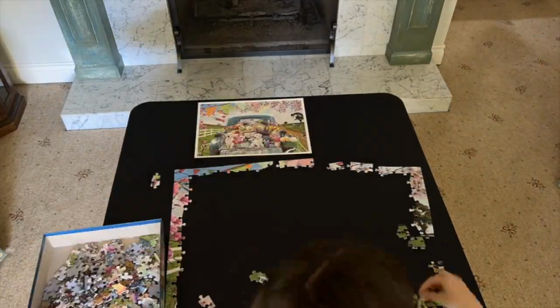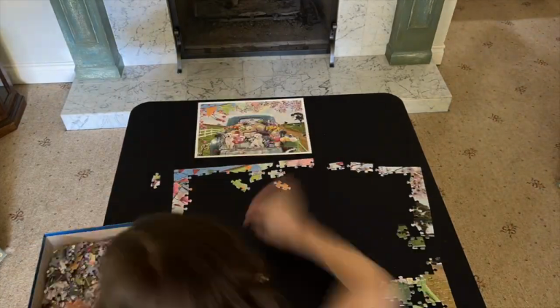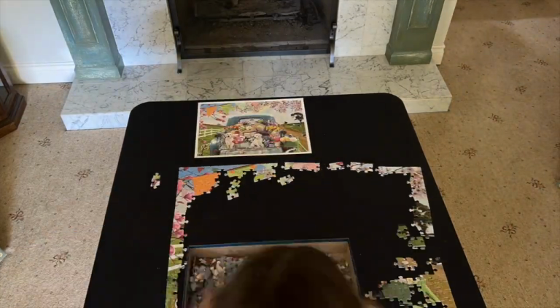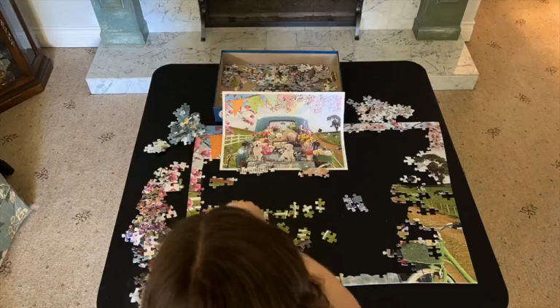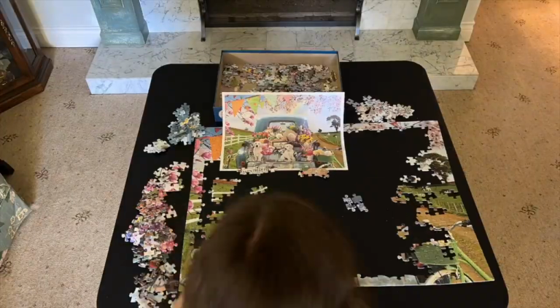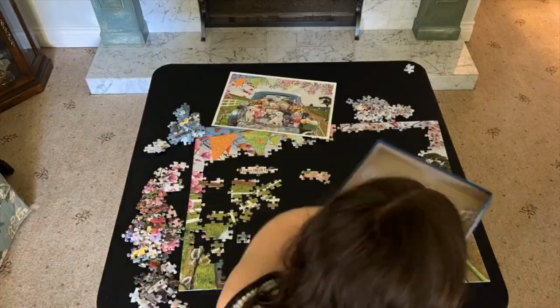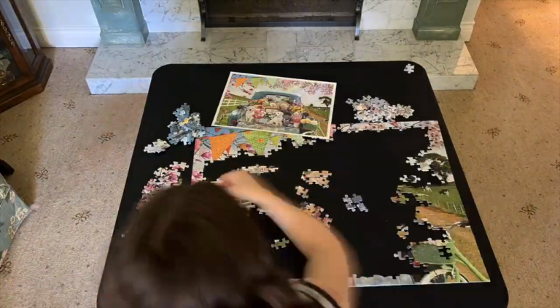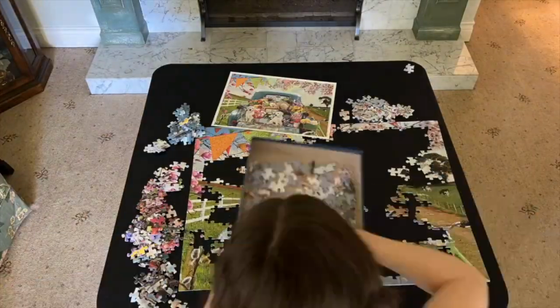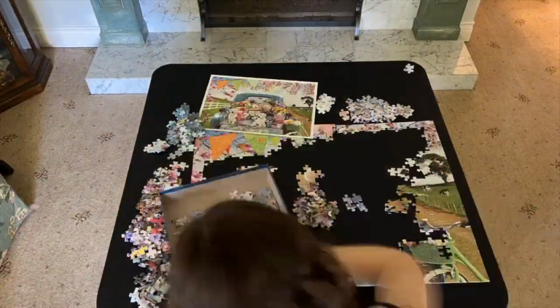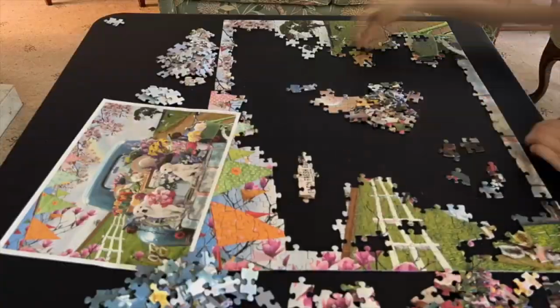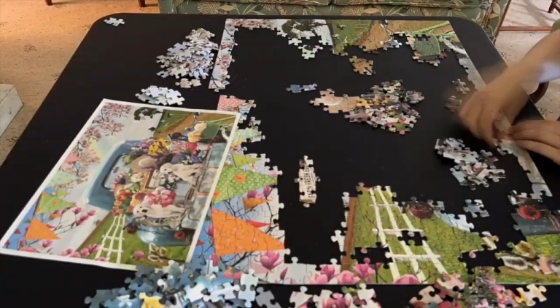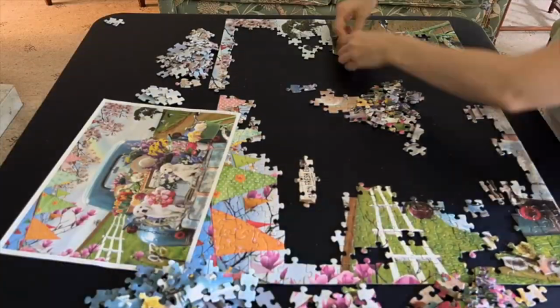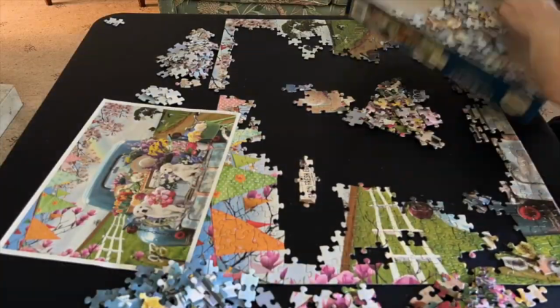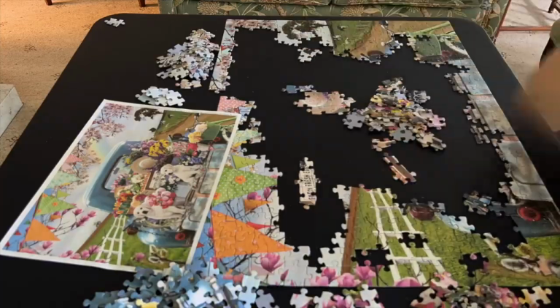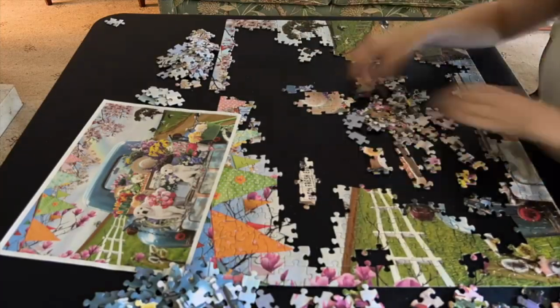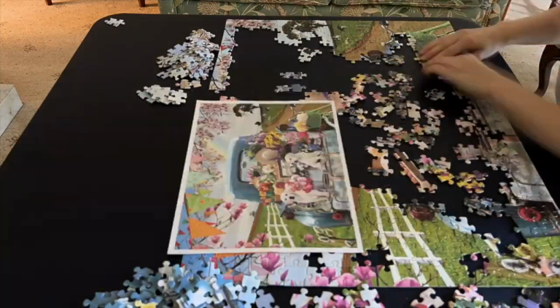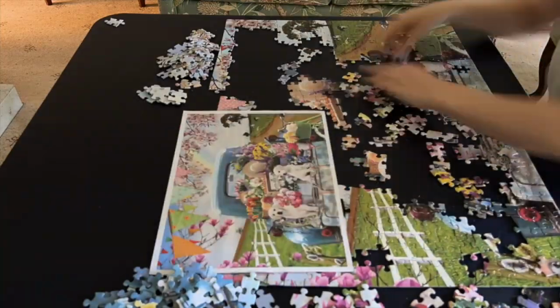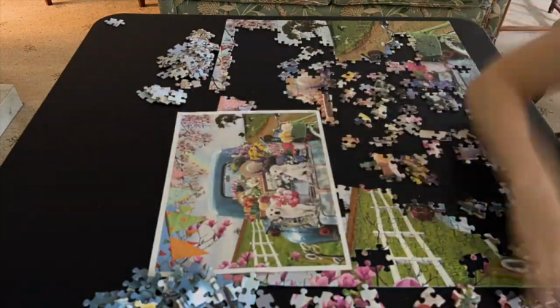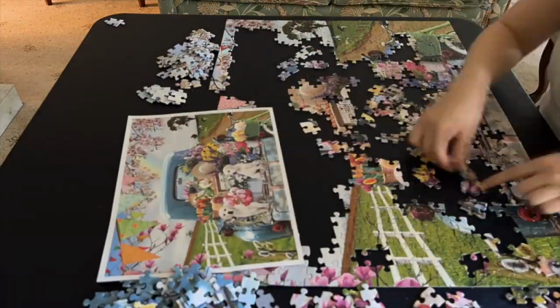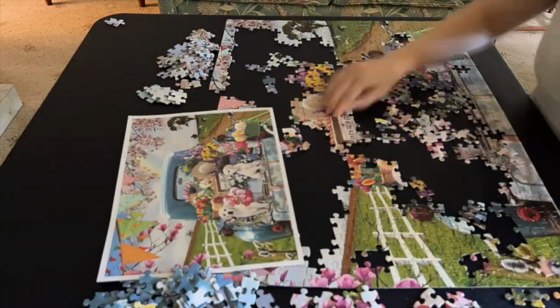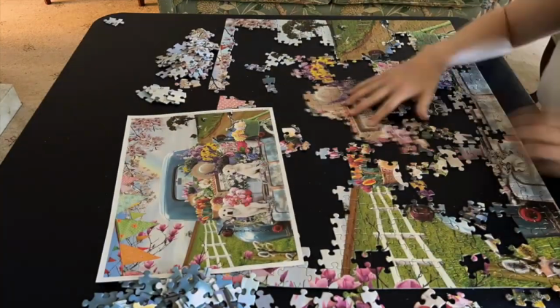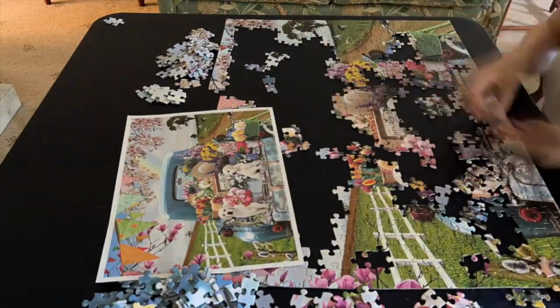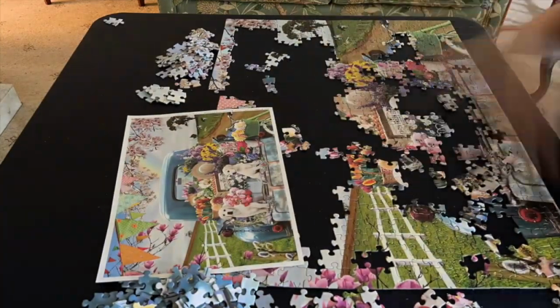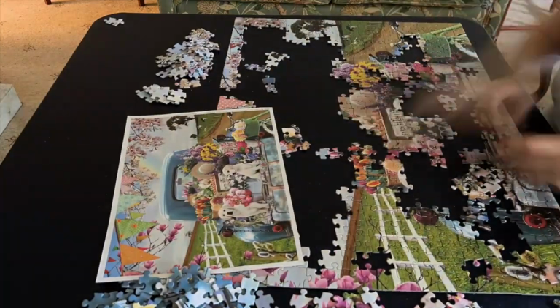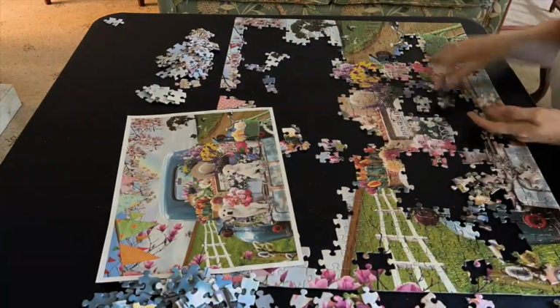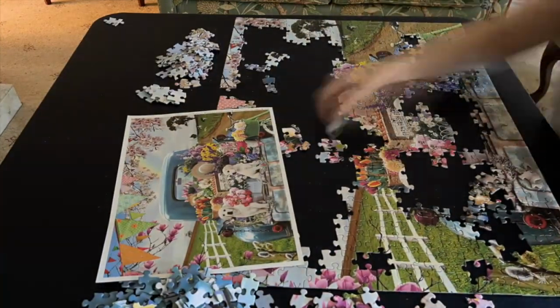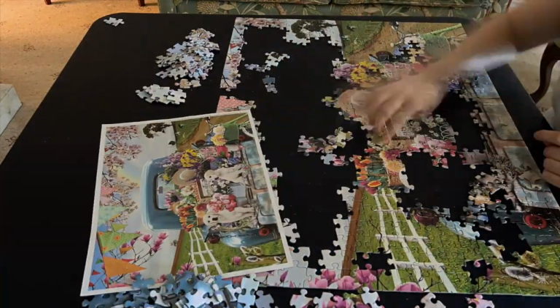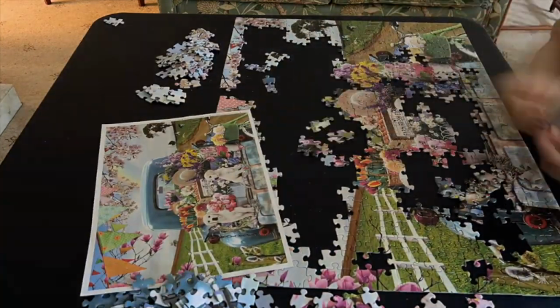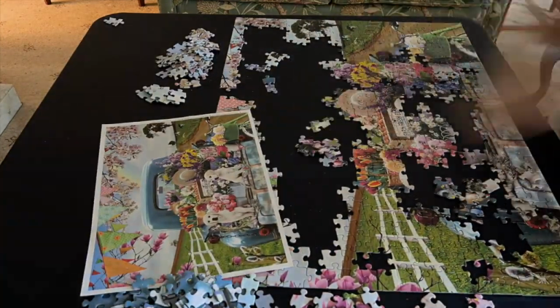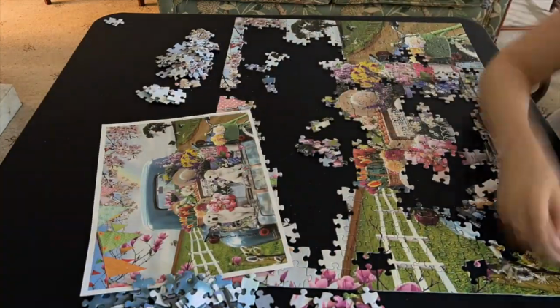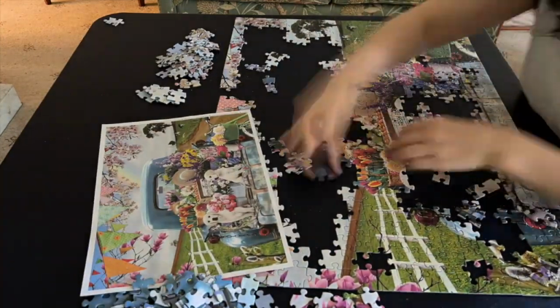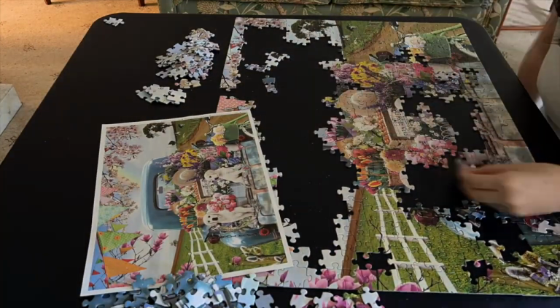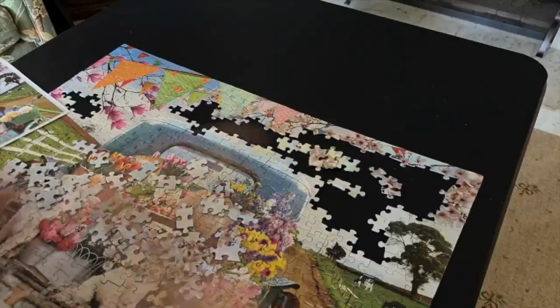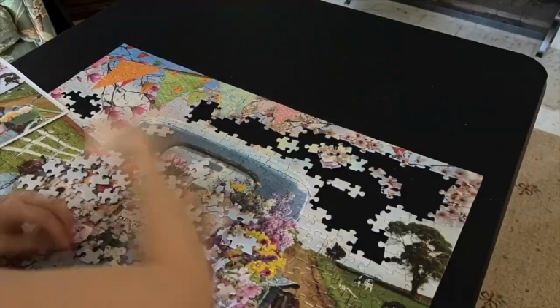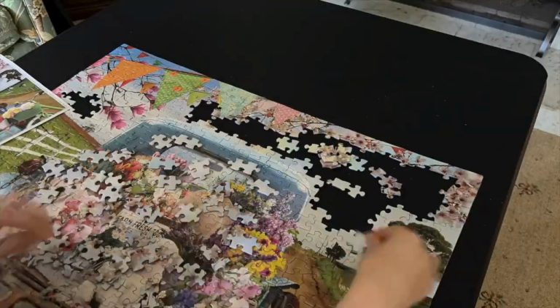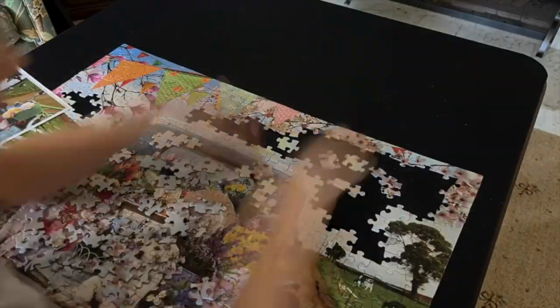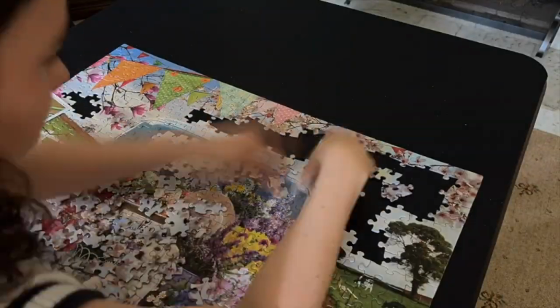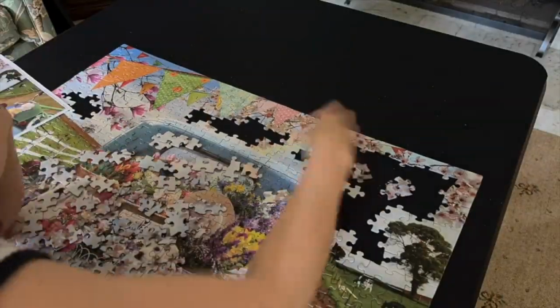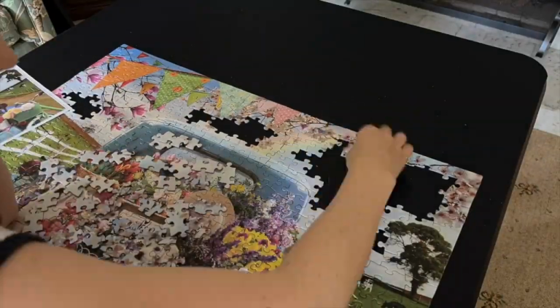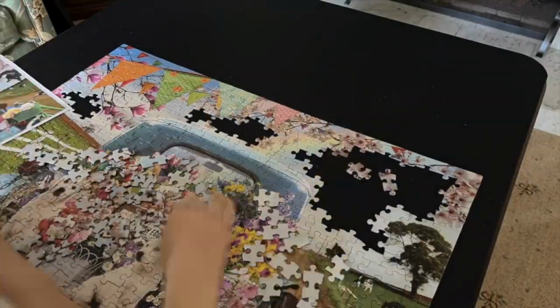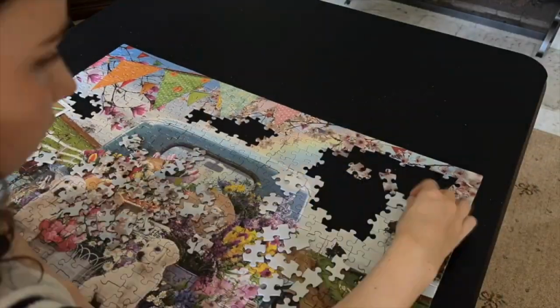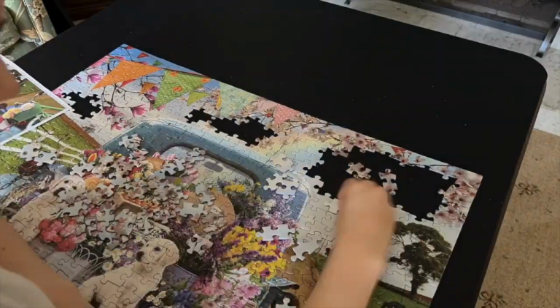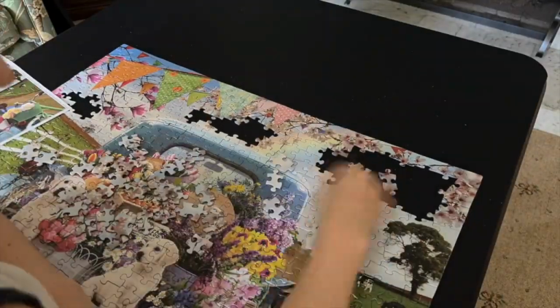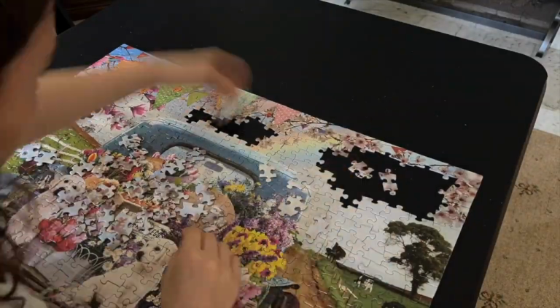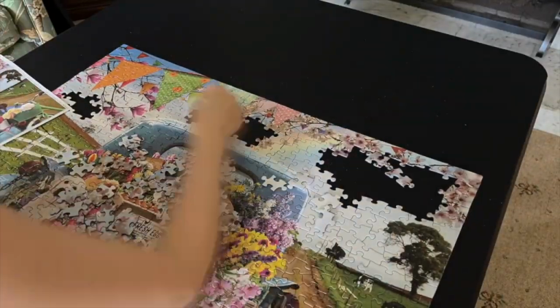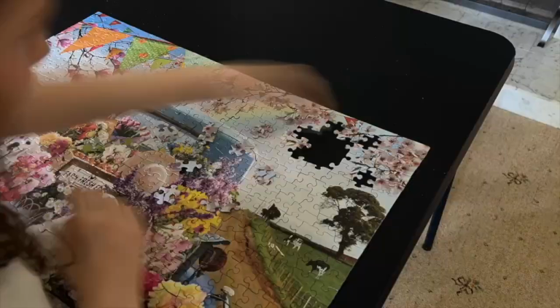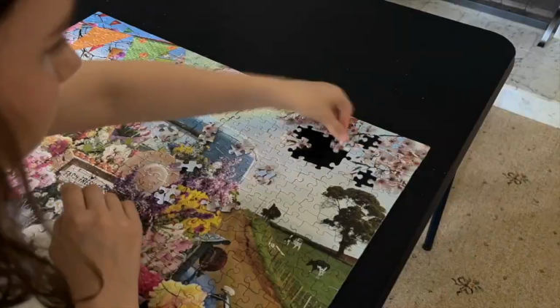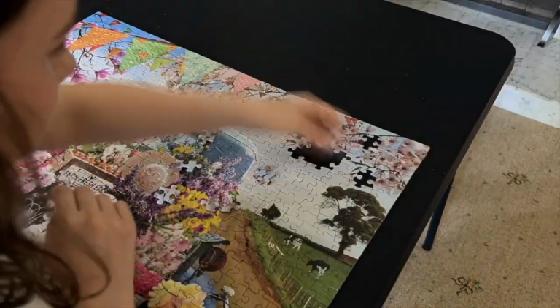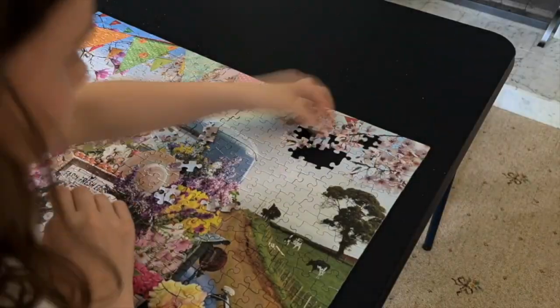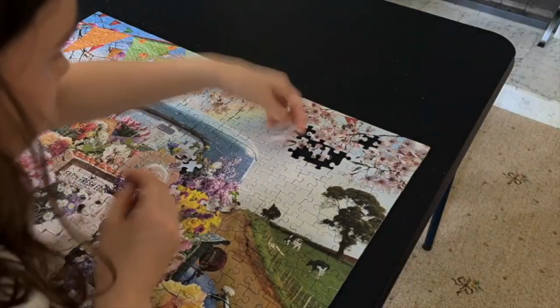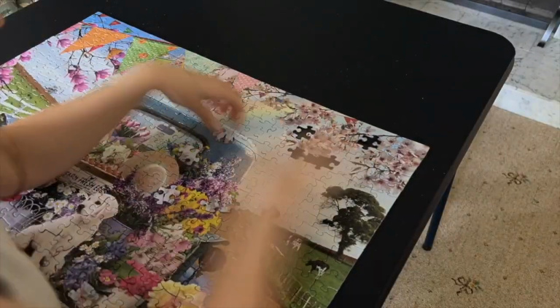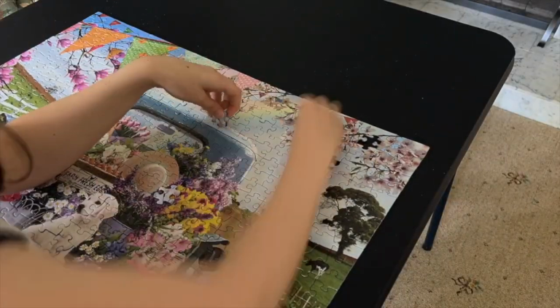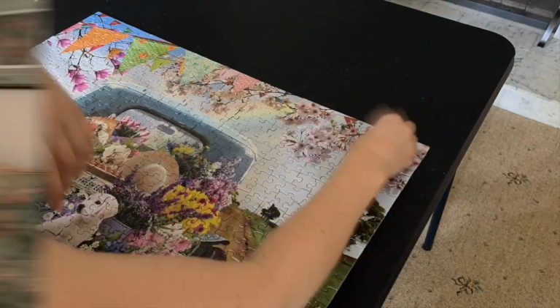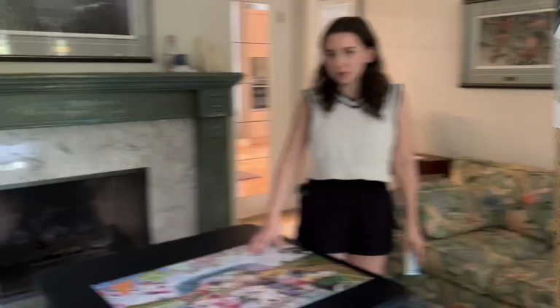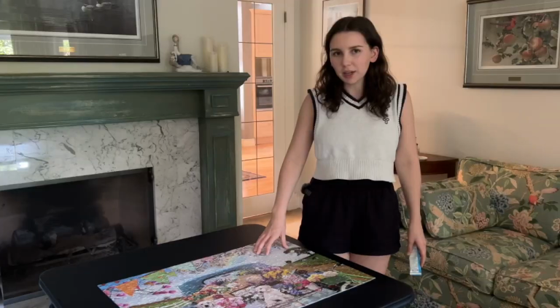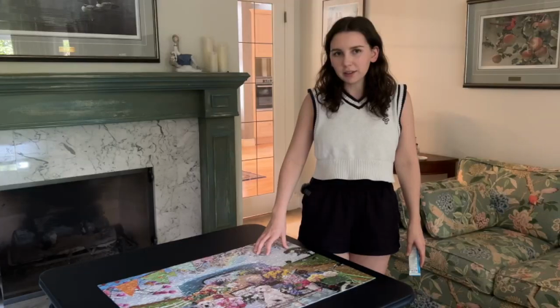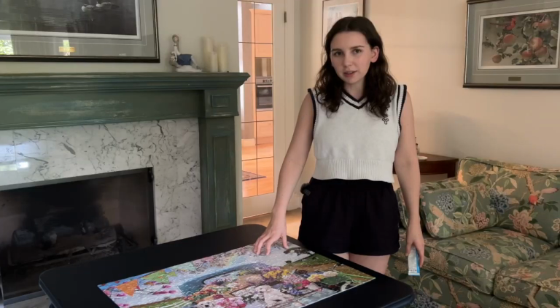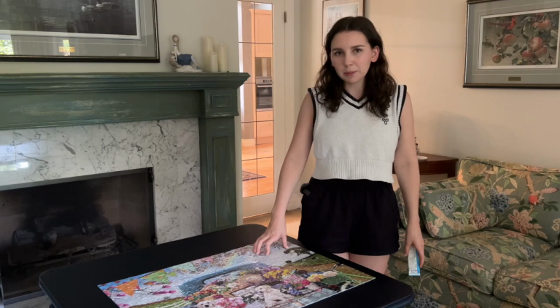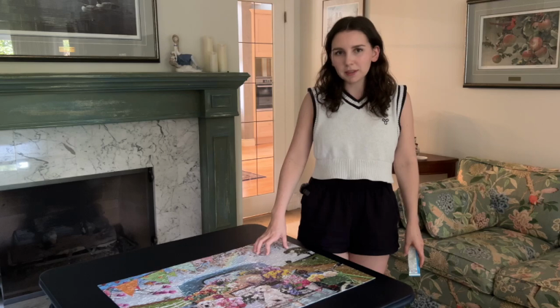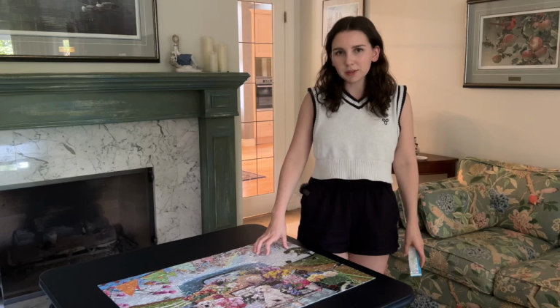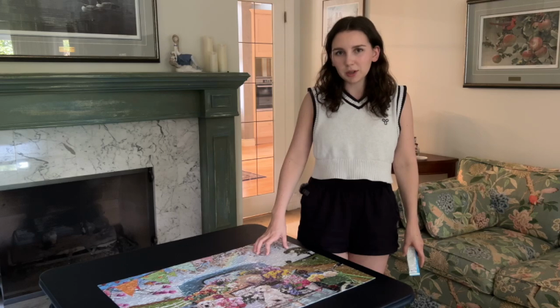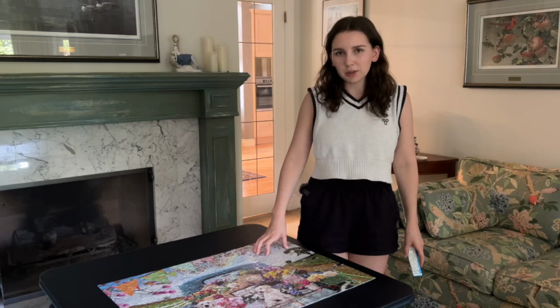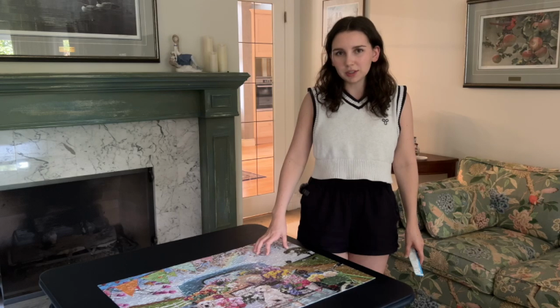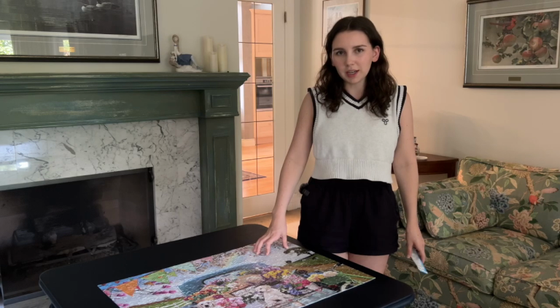Start by assembling your puzzle. So now that the puzzle's all done, we're going to glue it all together with some Speedso.